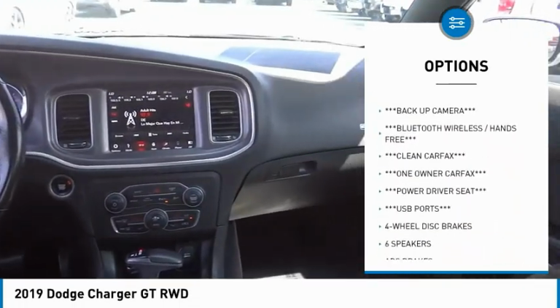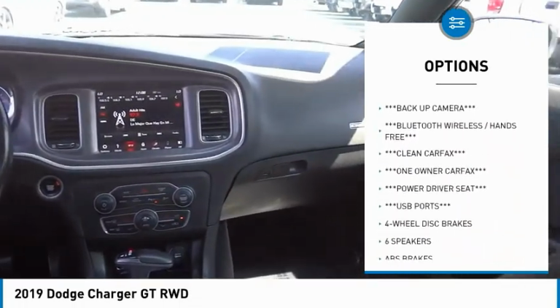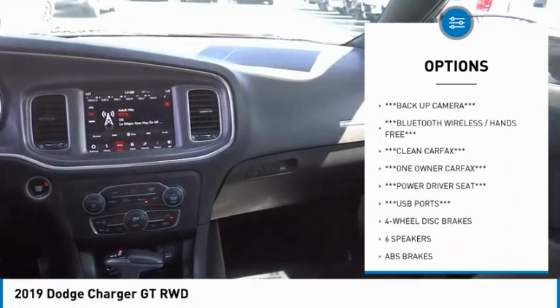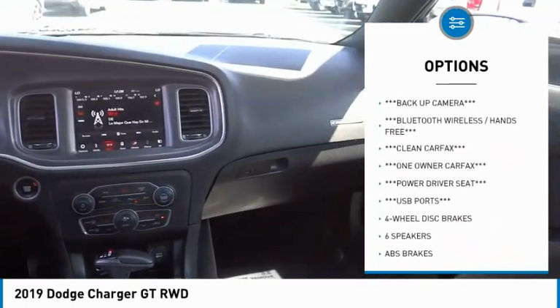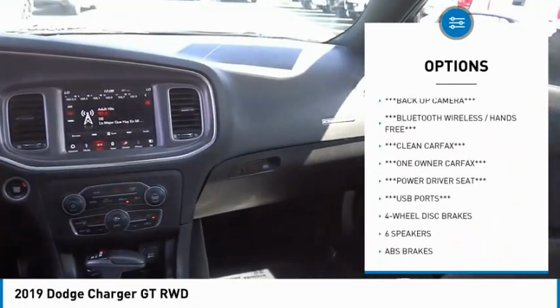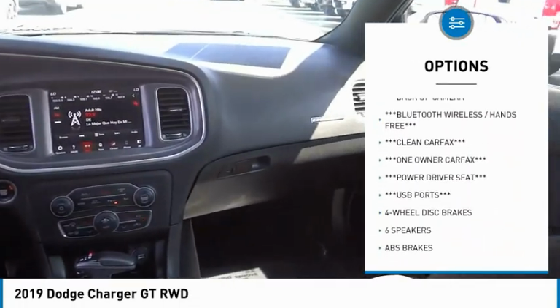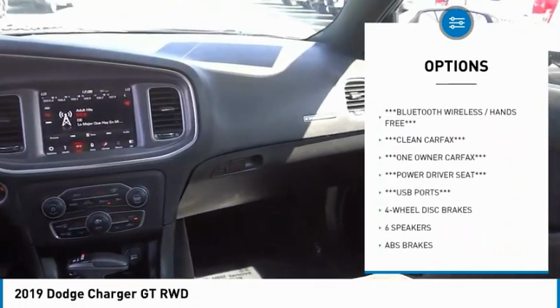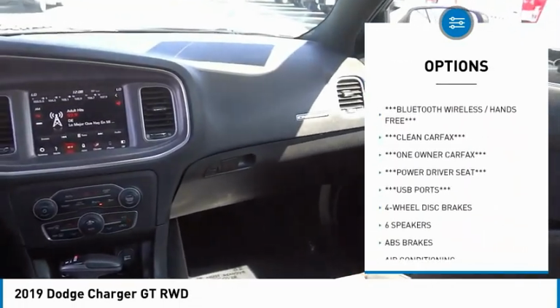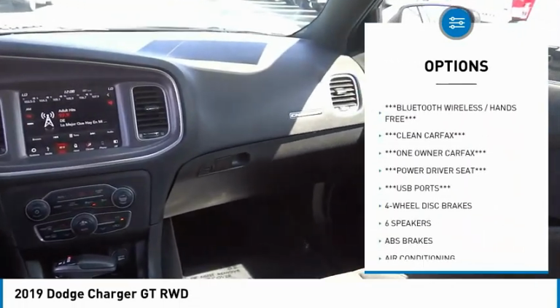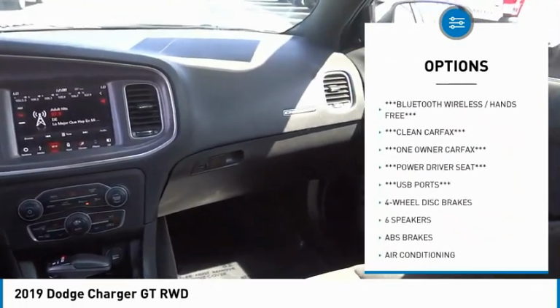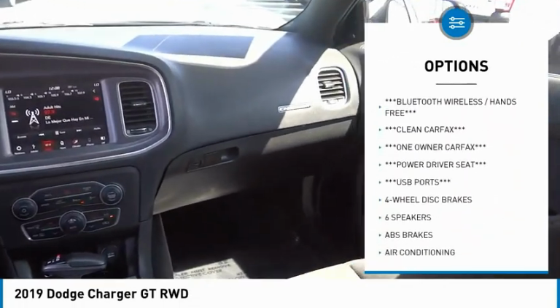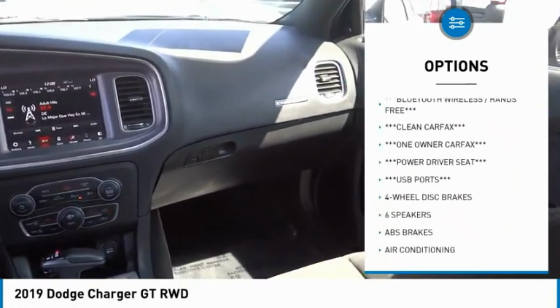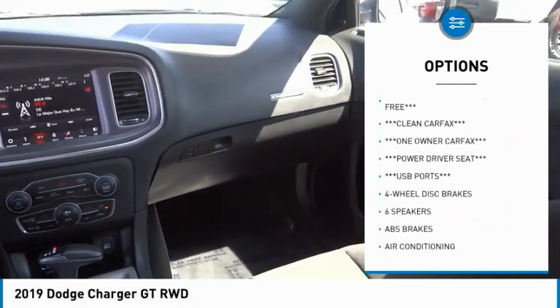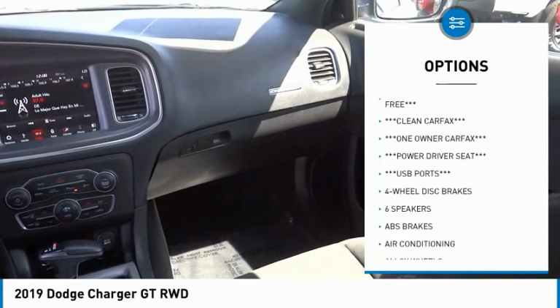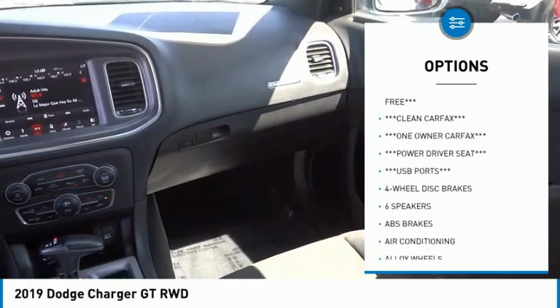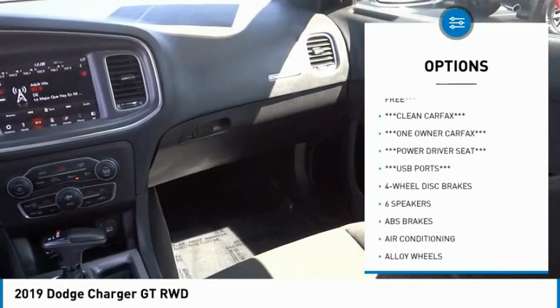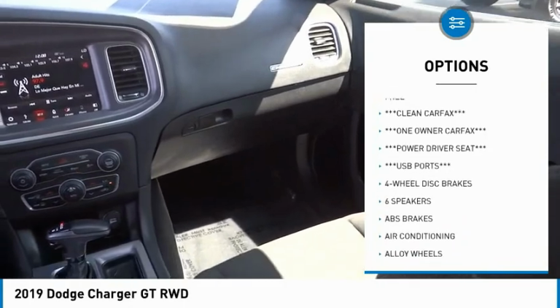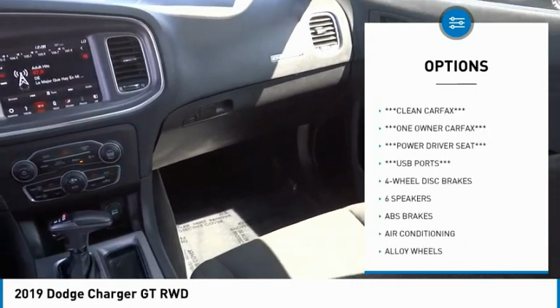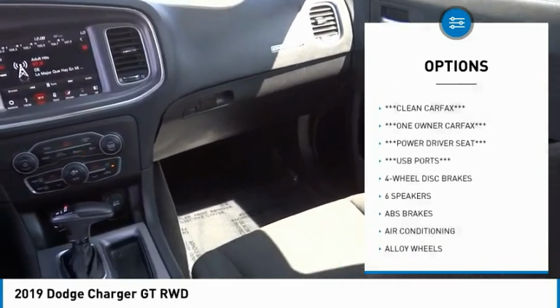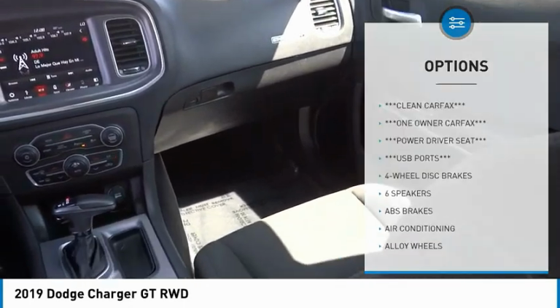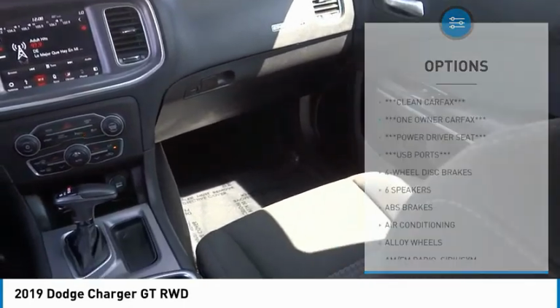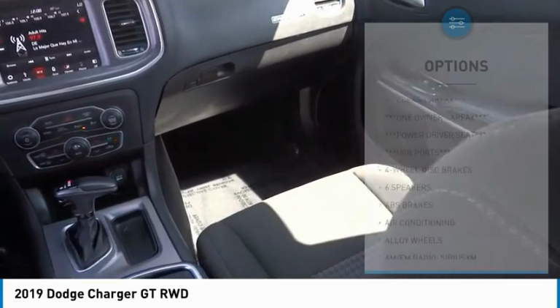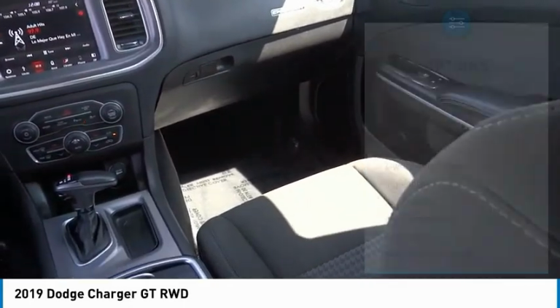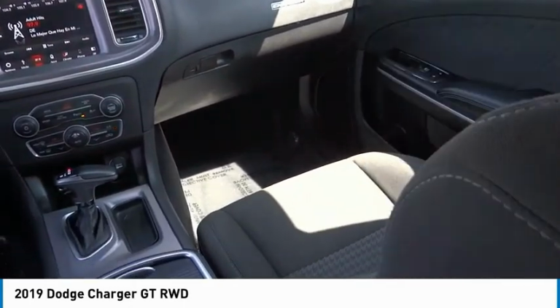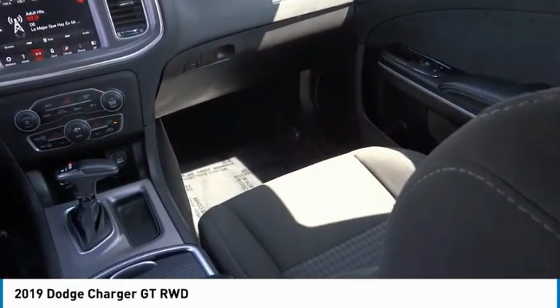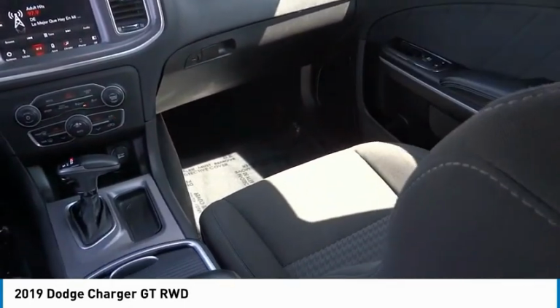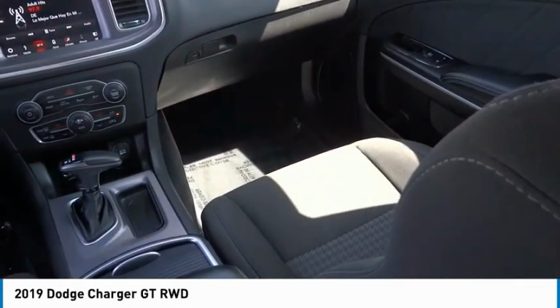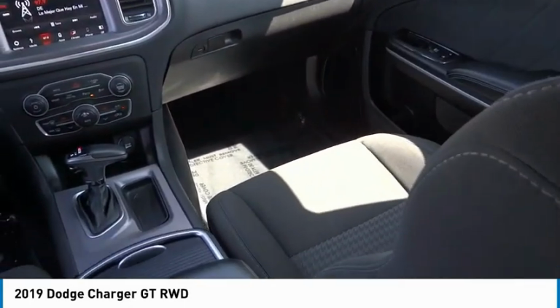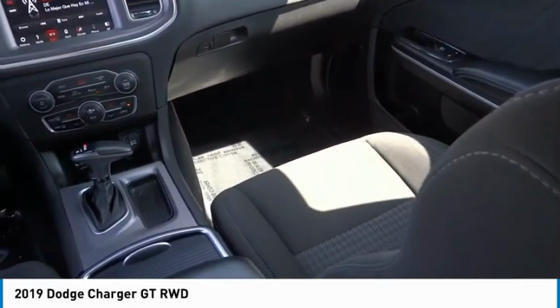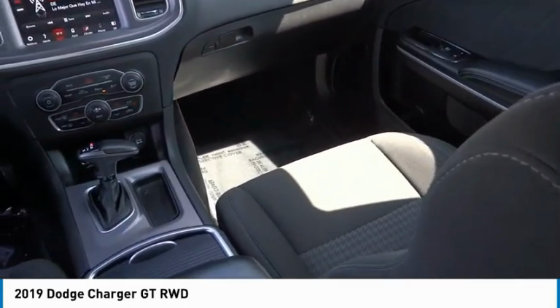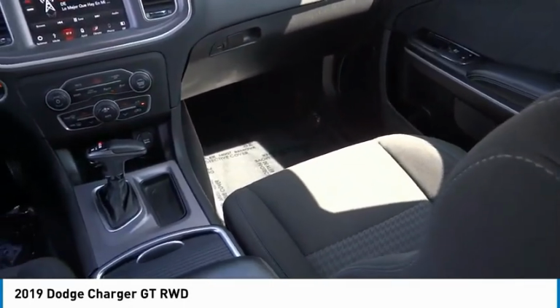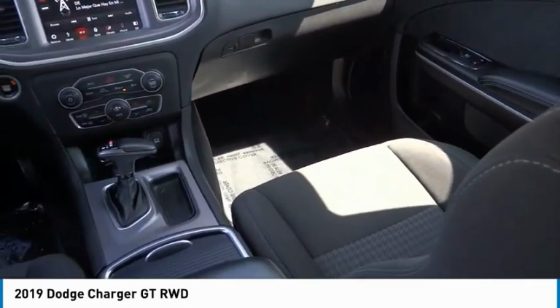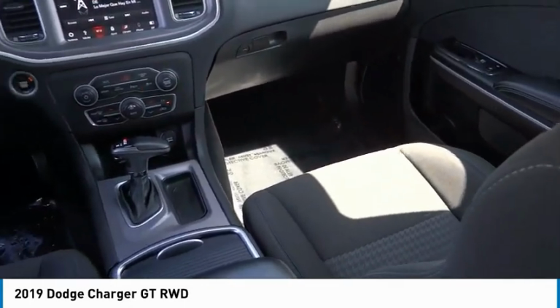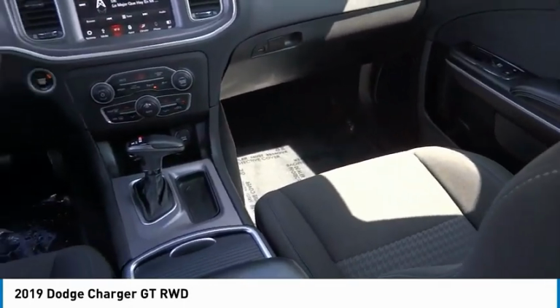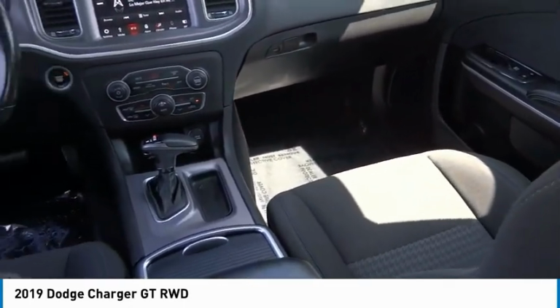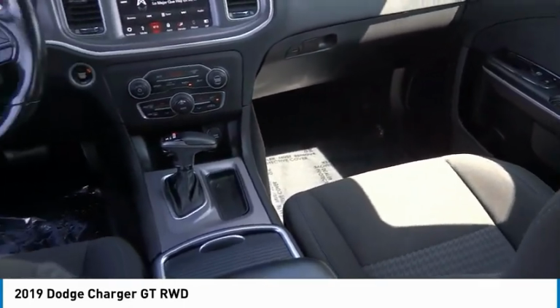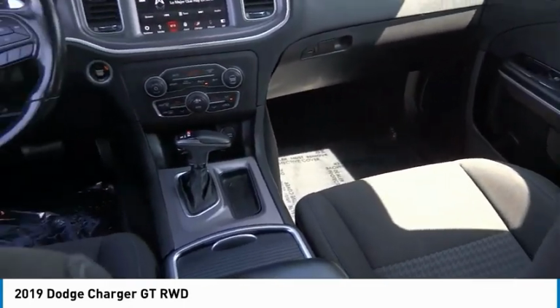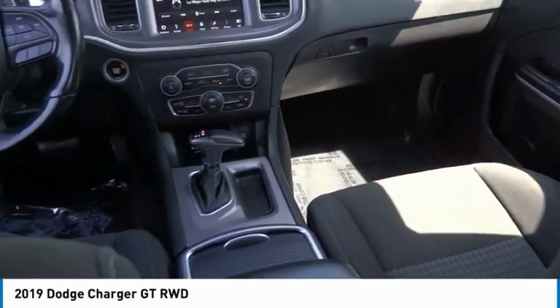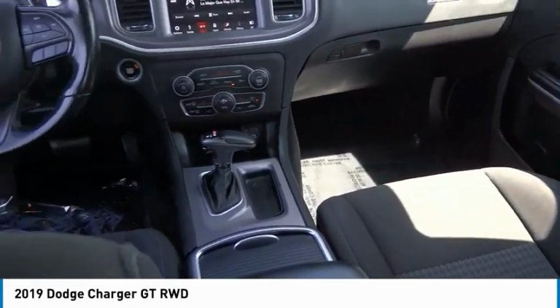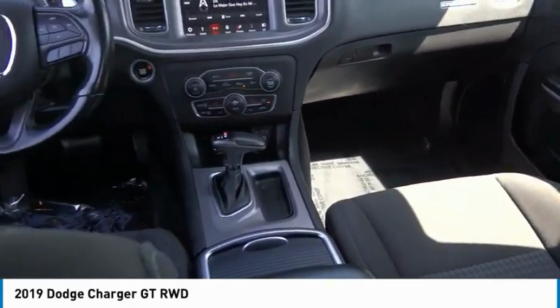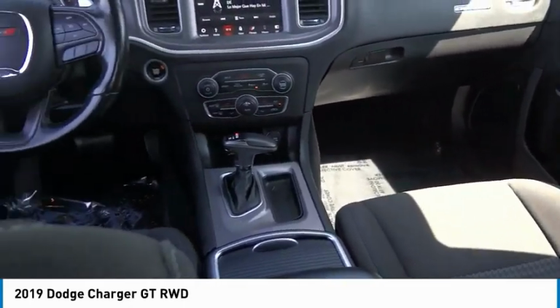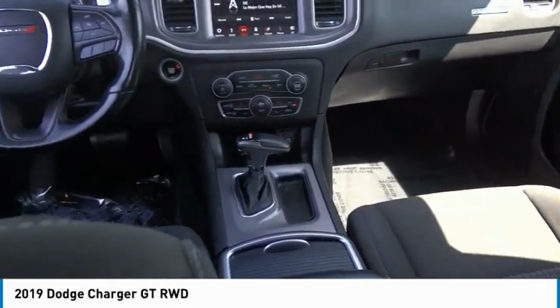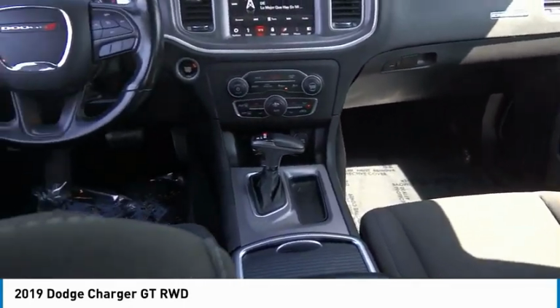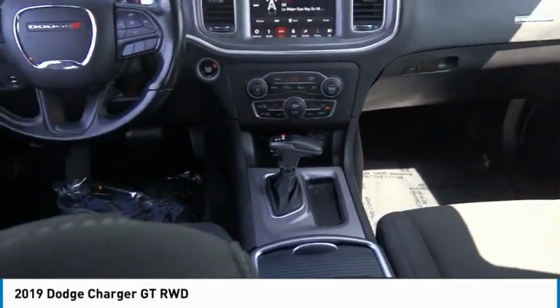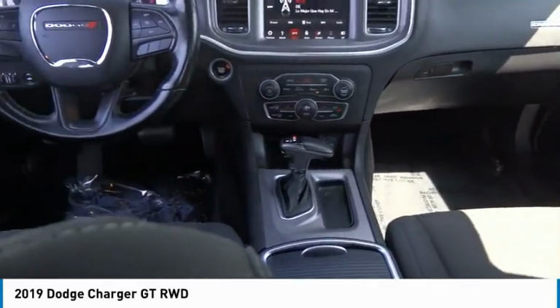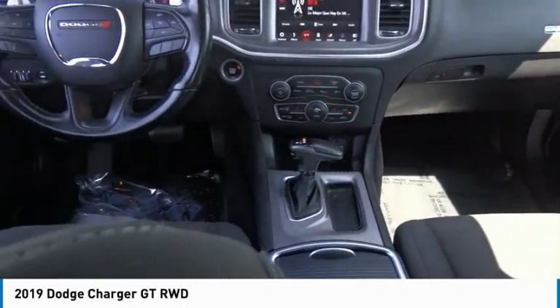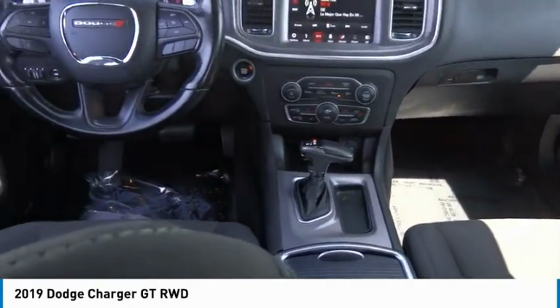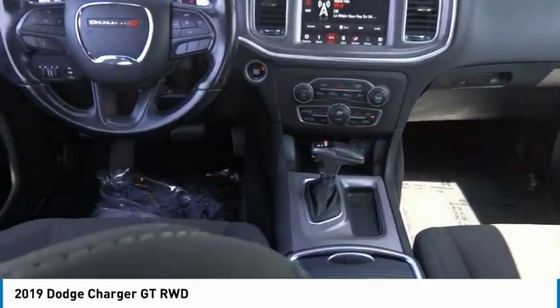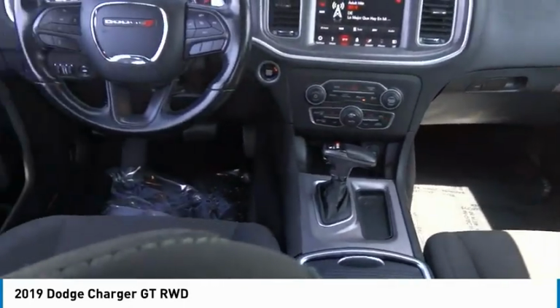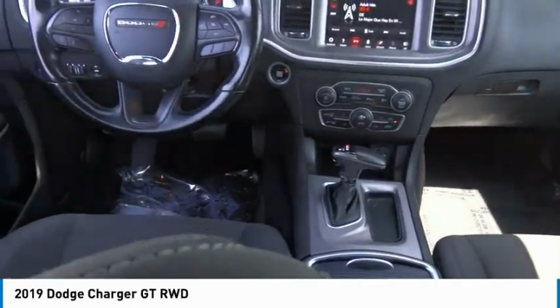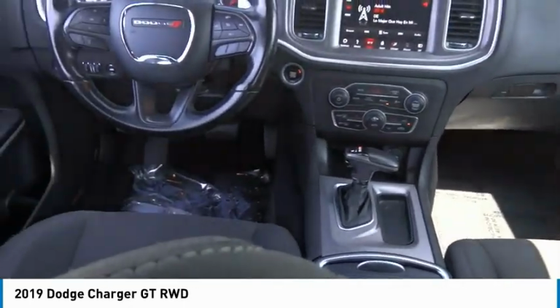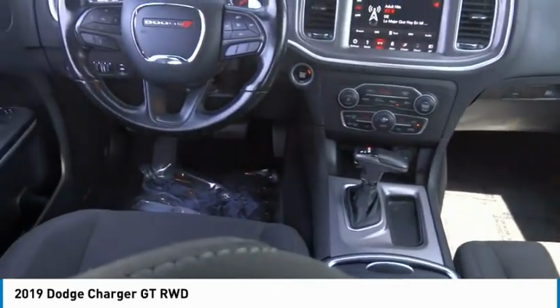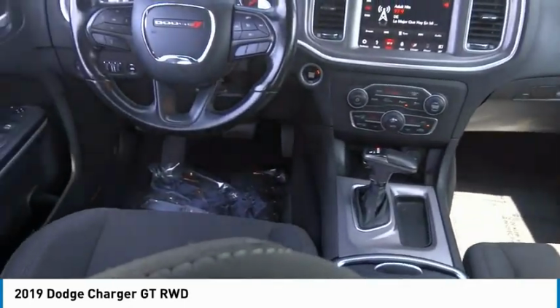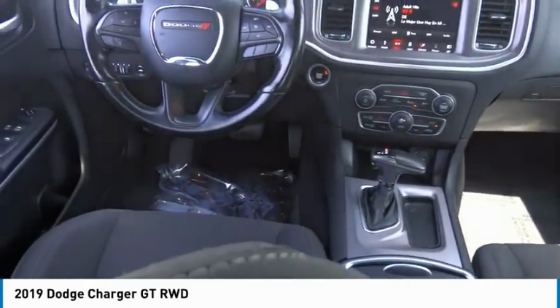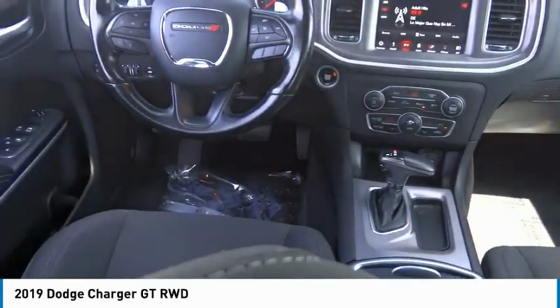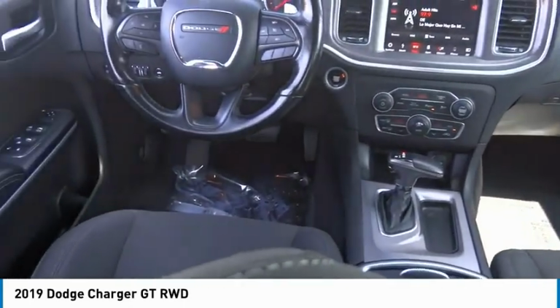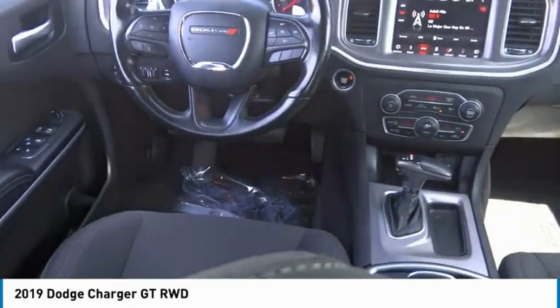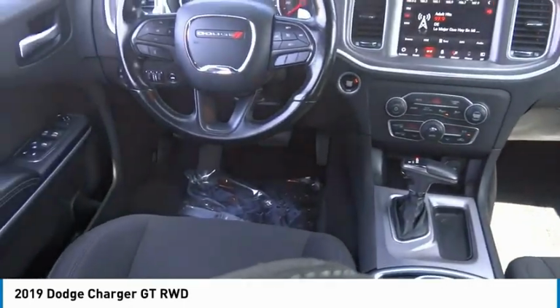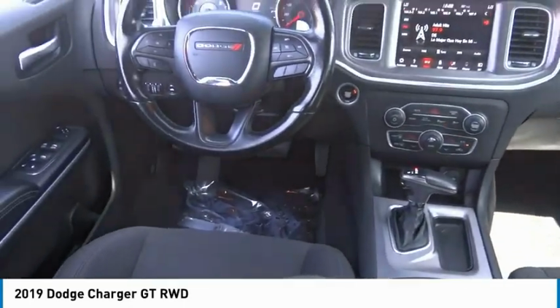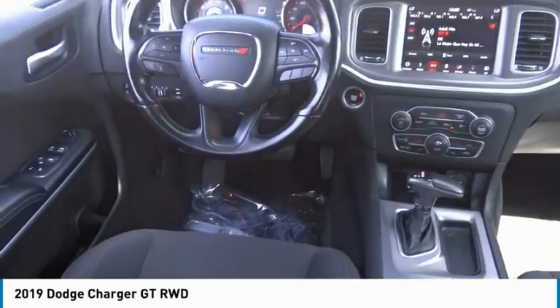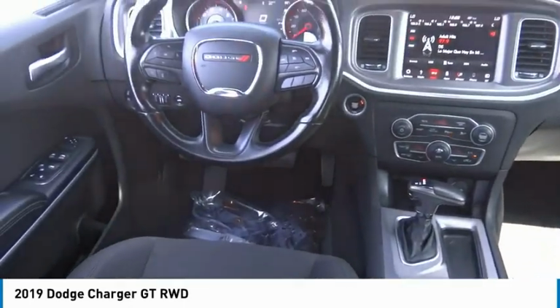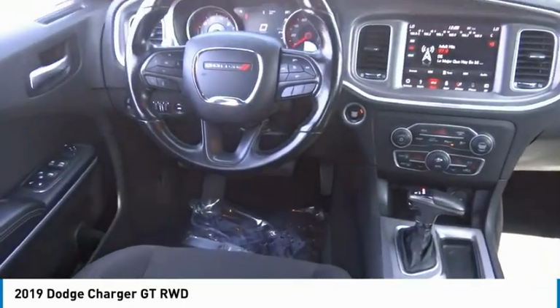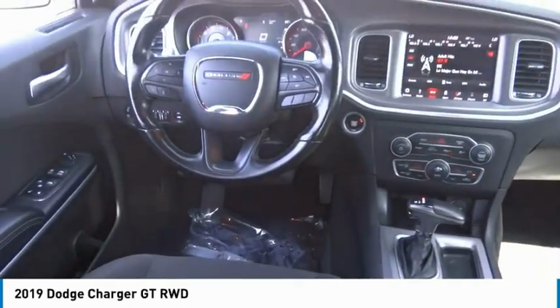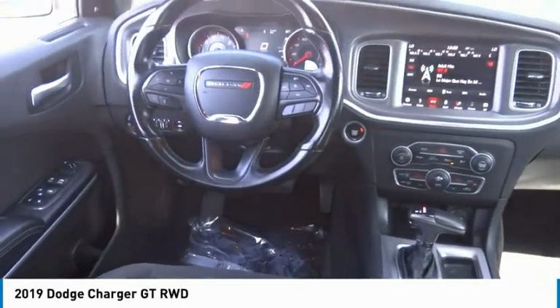Additional features include fog lights, four-wheel disc brakes, speed control, rear window defroster, and low tire pressure warning.